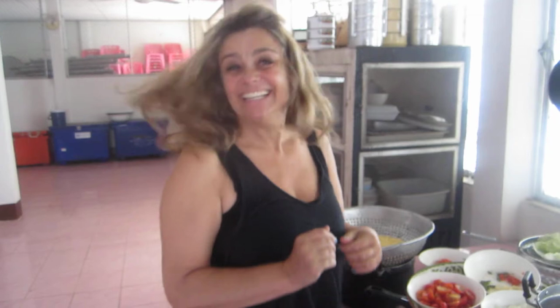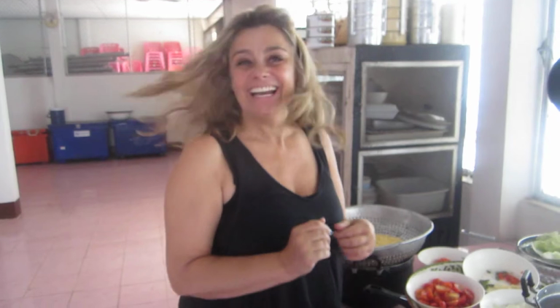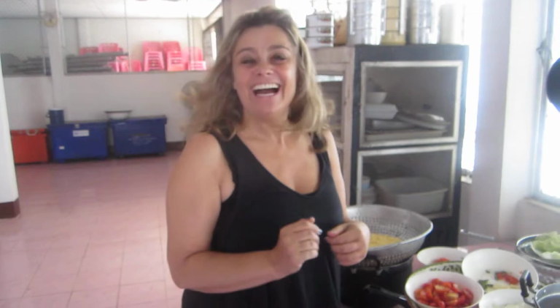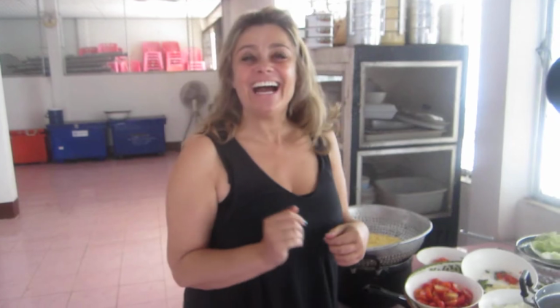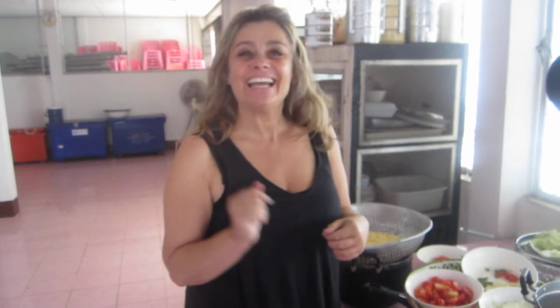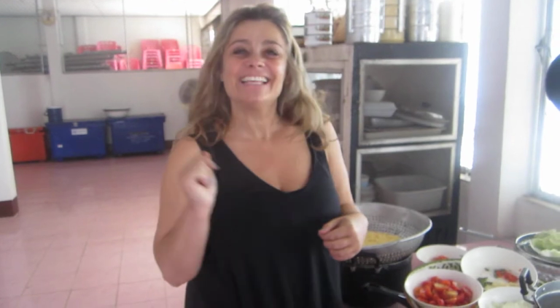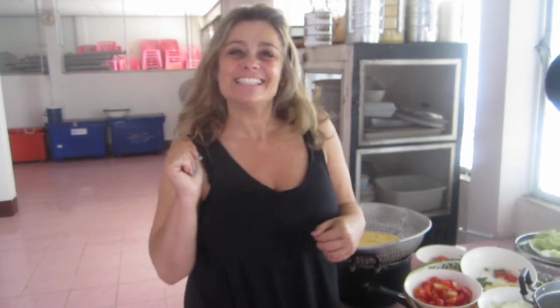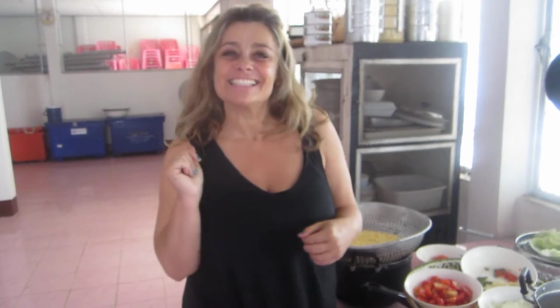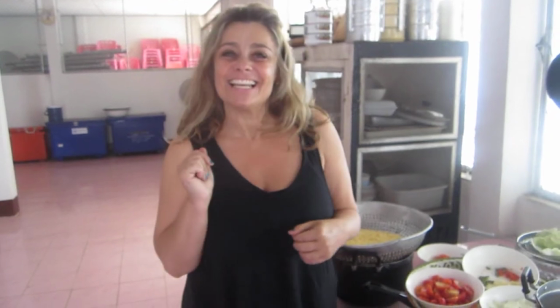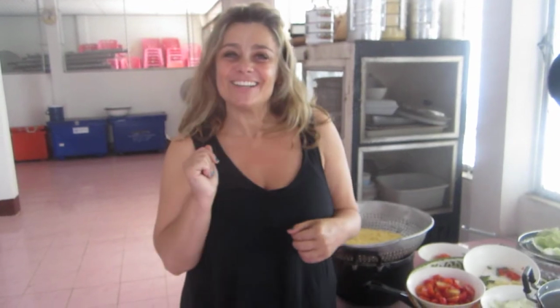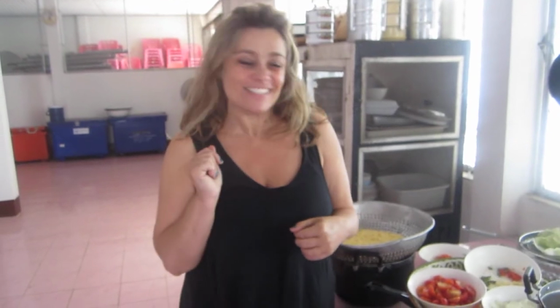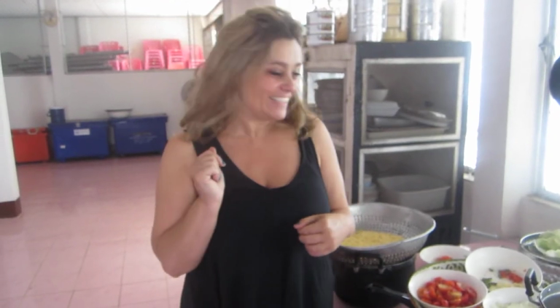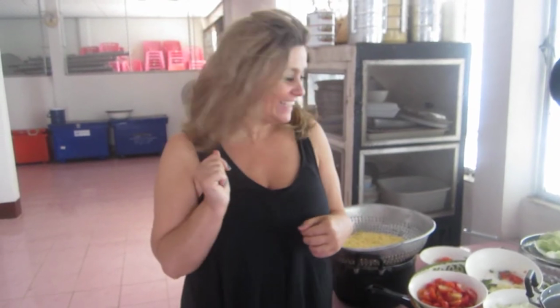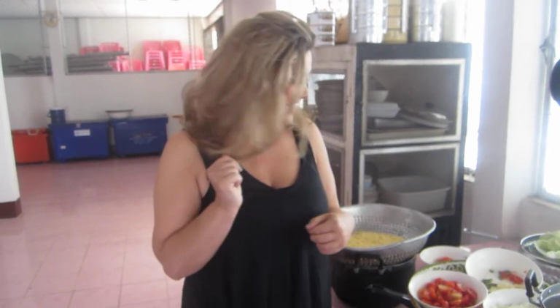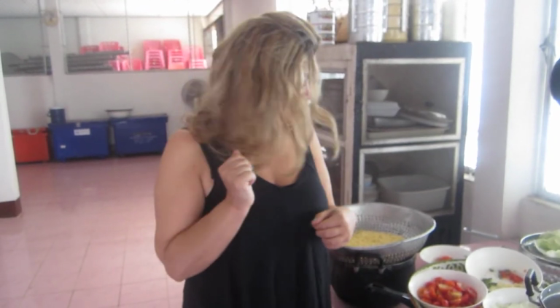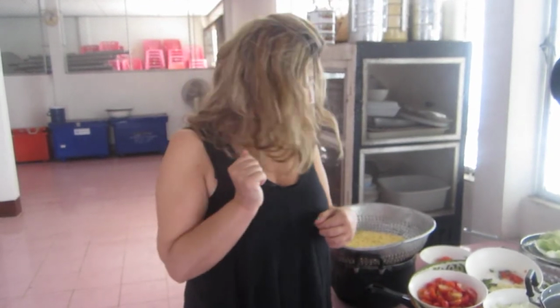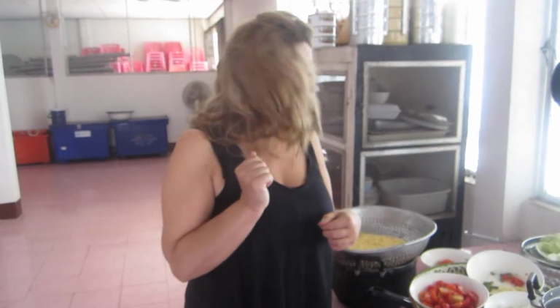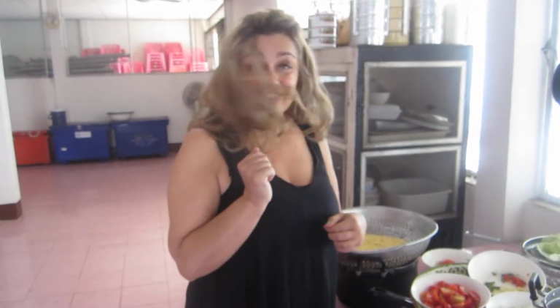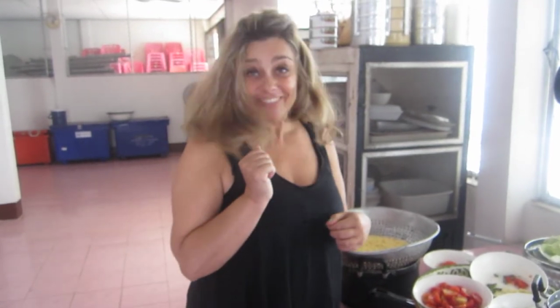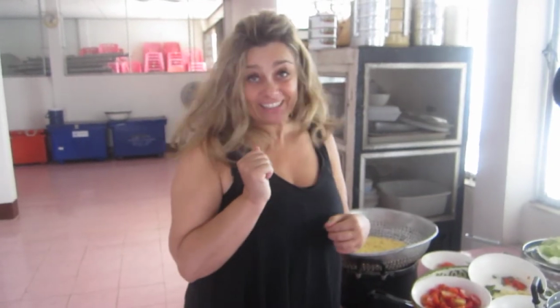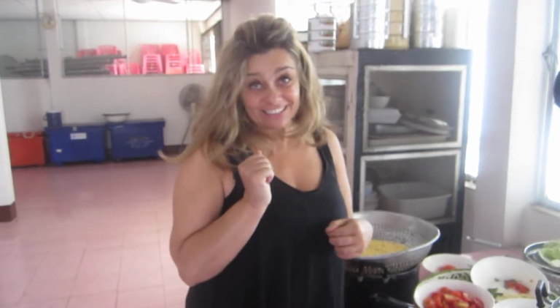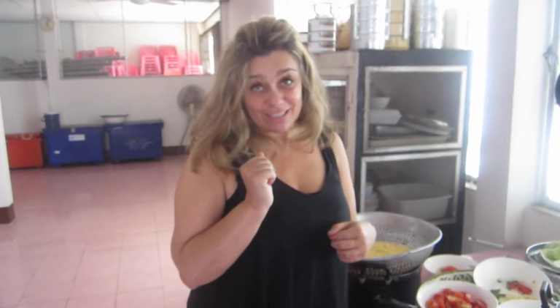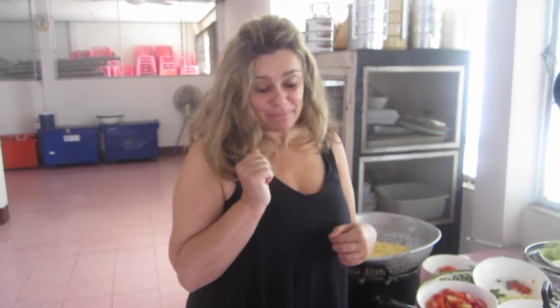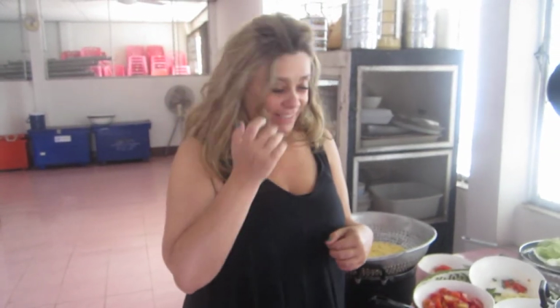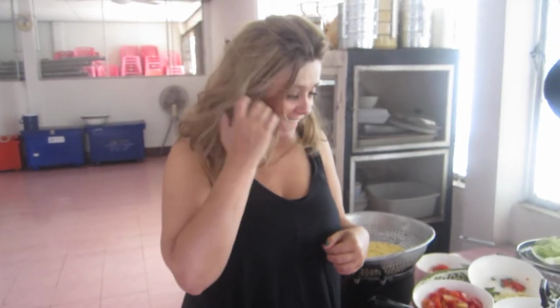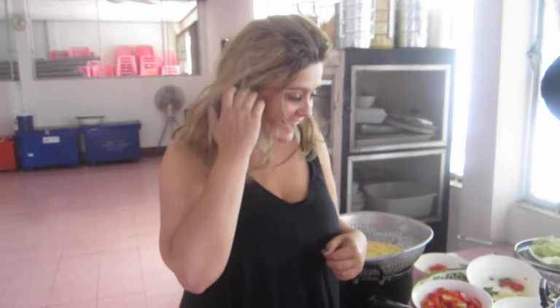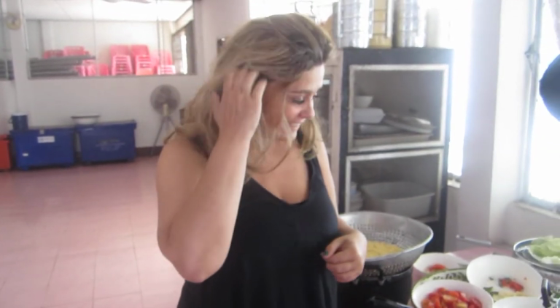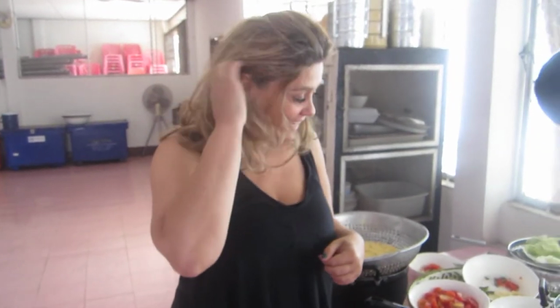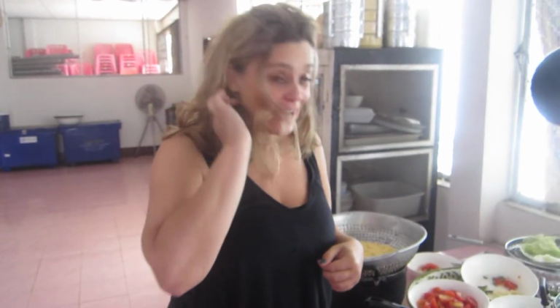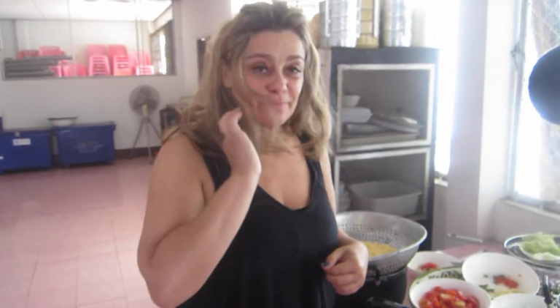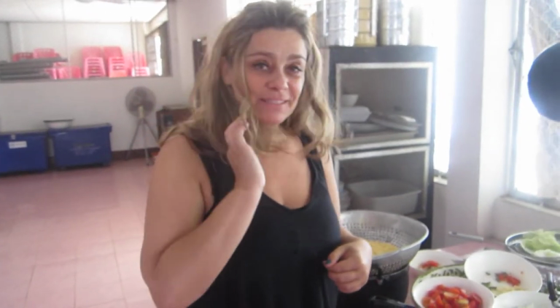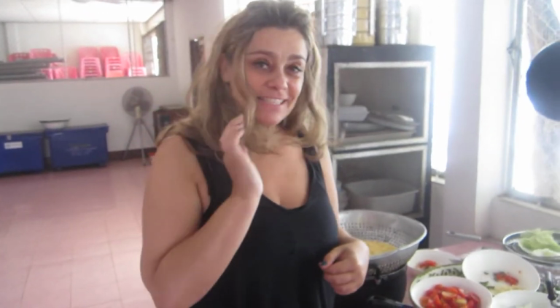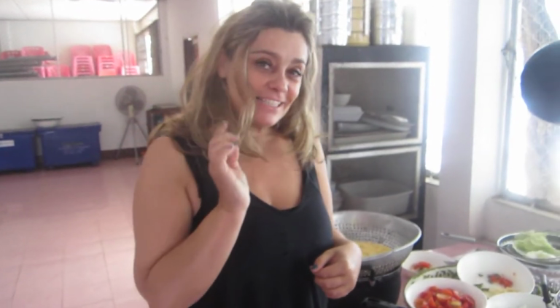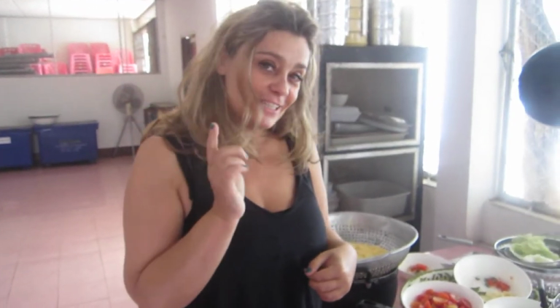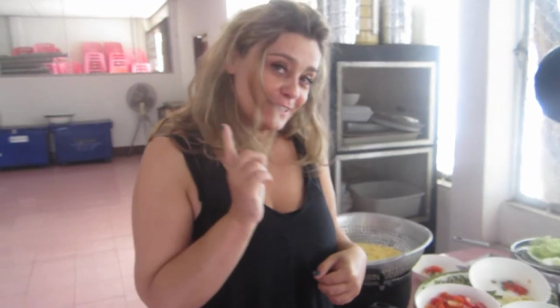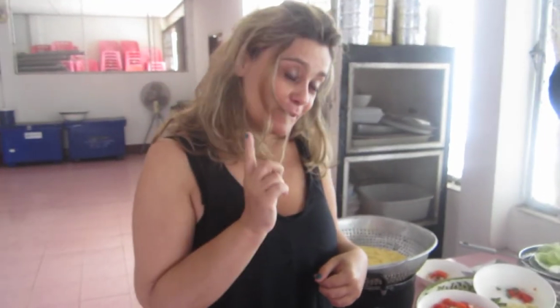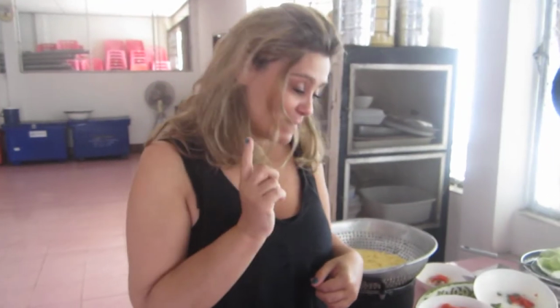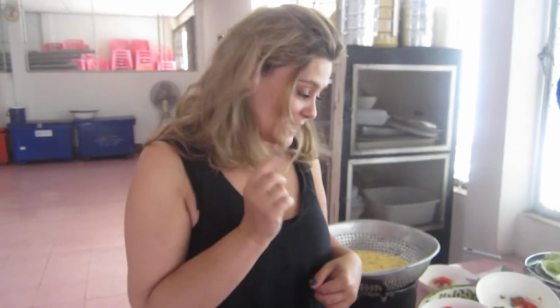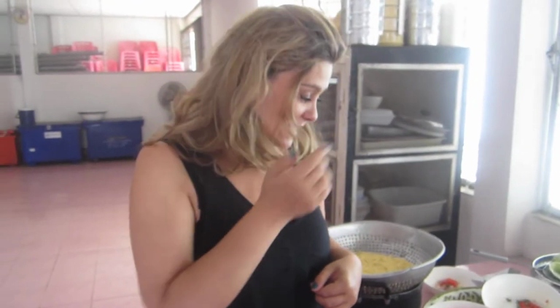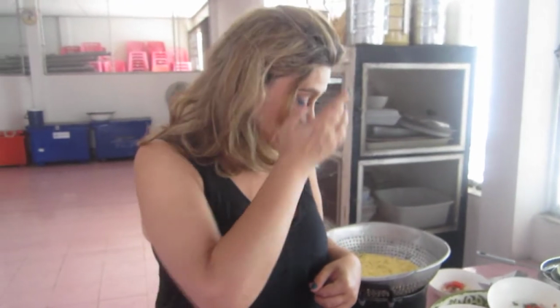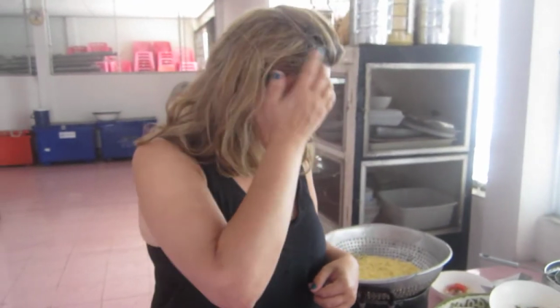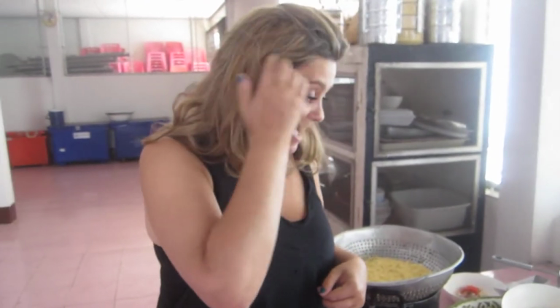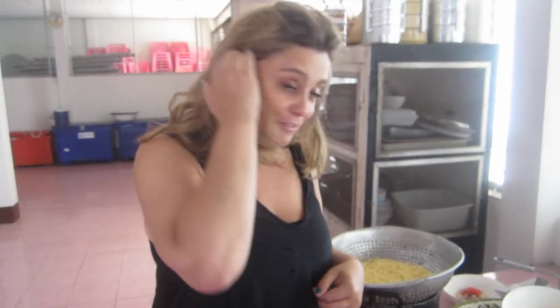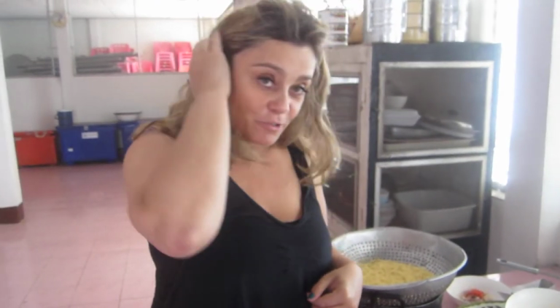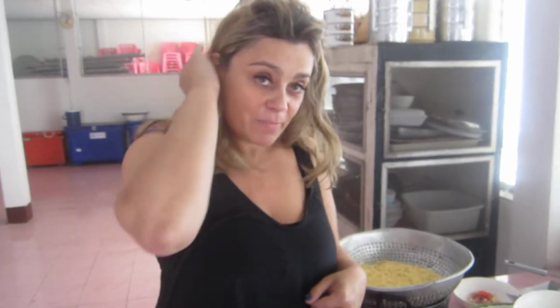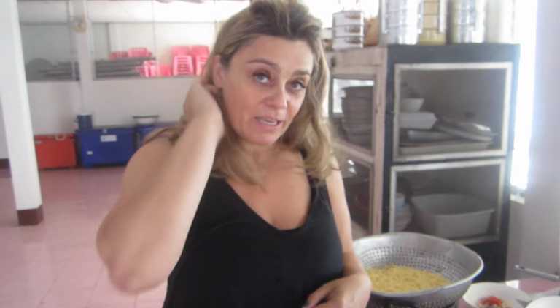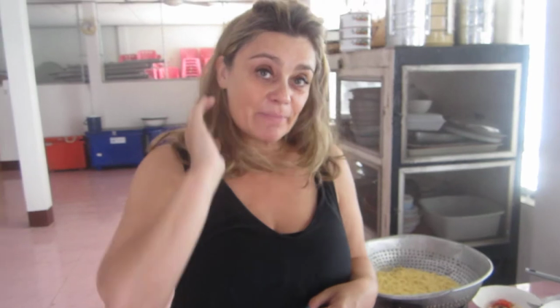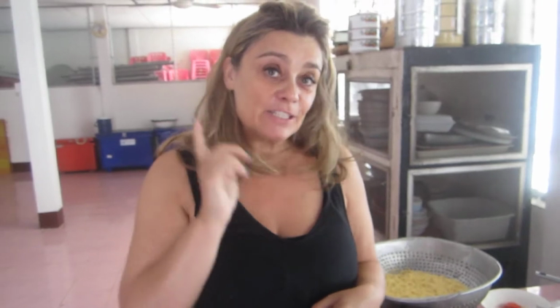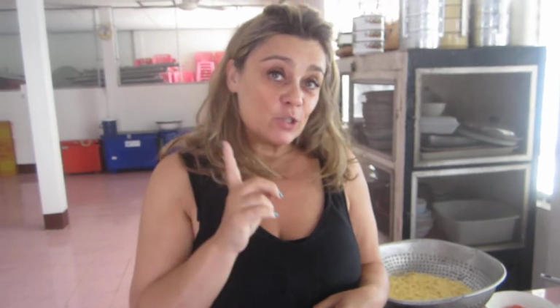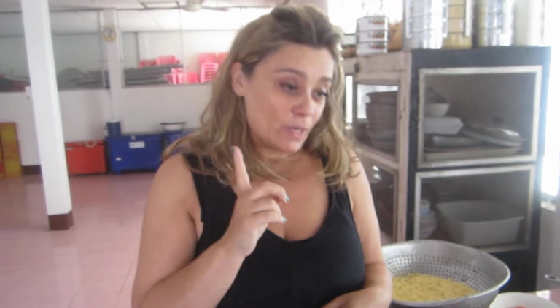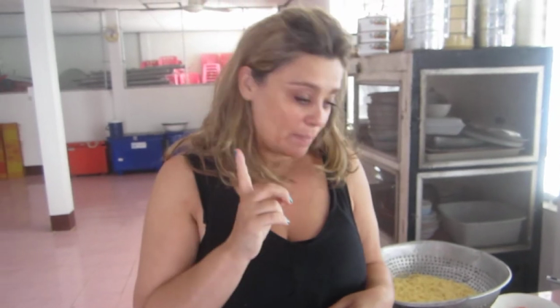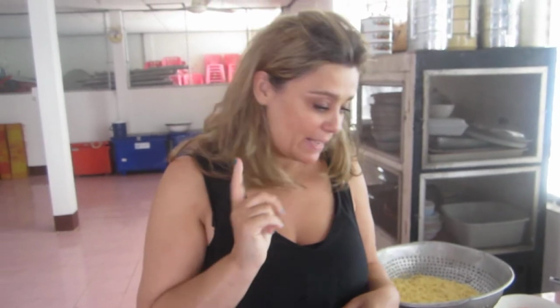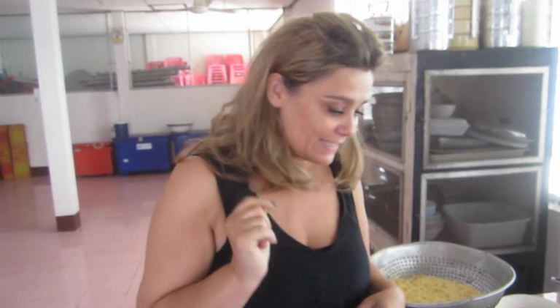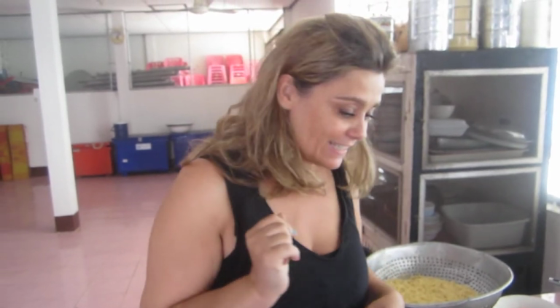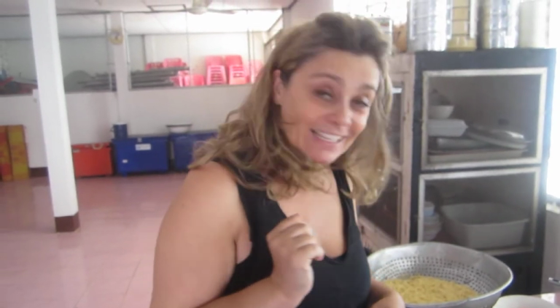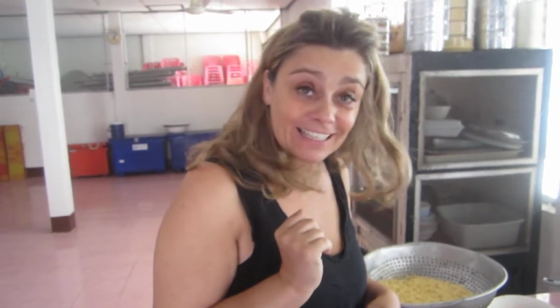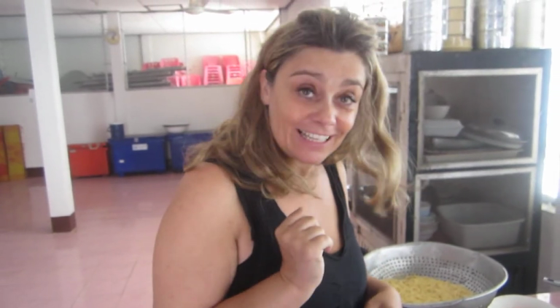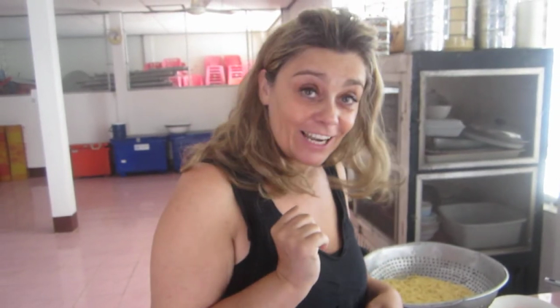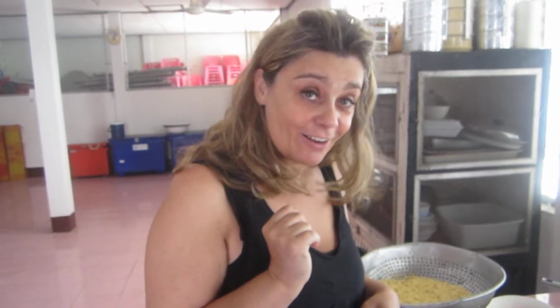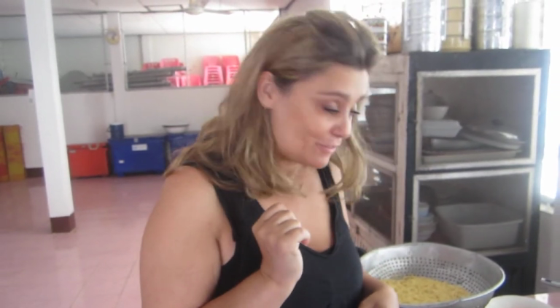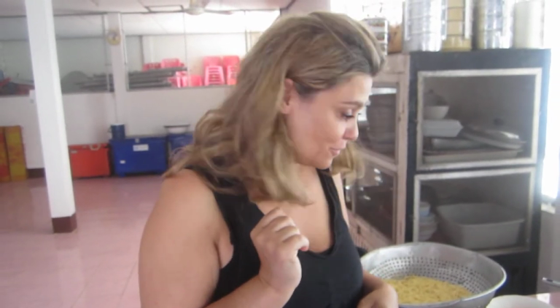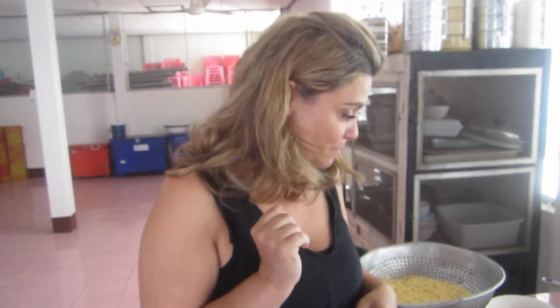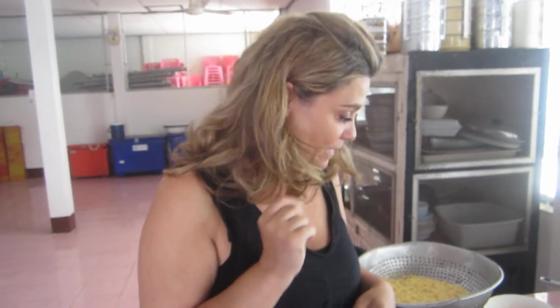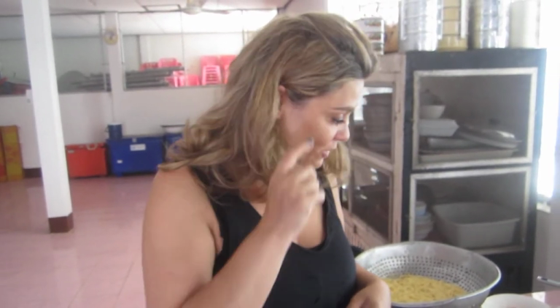Hi, this is Clouds in the Kitchen. We're at the temple again. I'm teaching somebody how to make my tuna pasta that I love so much.